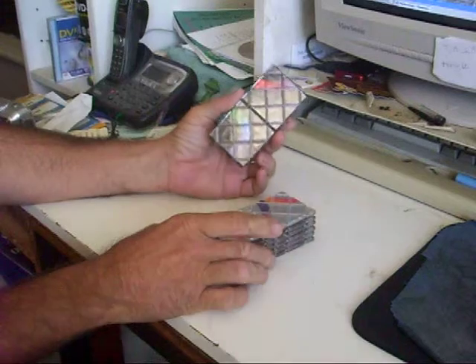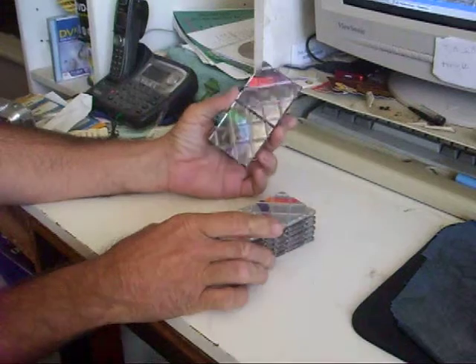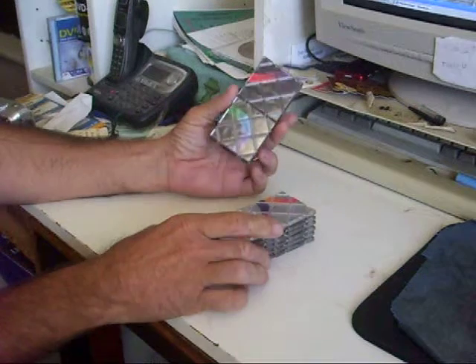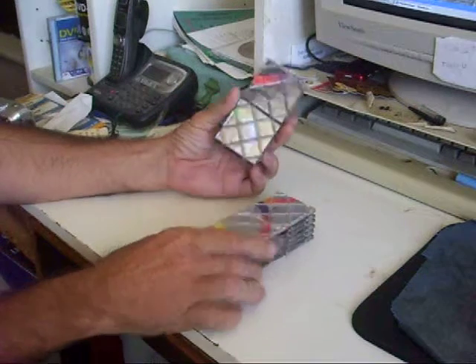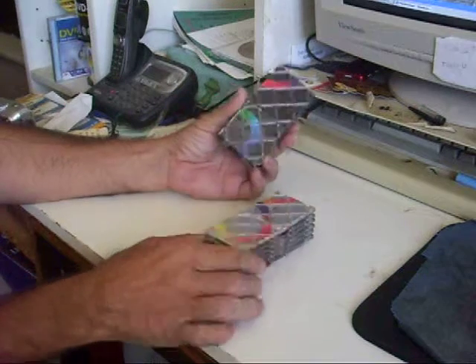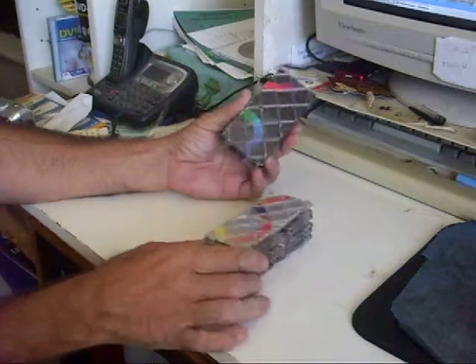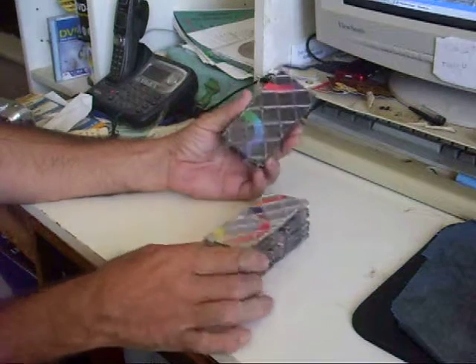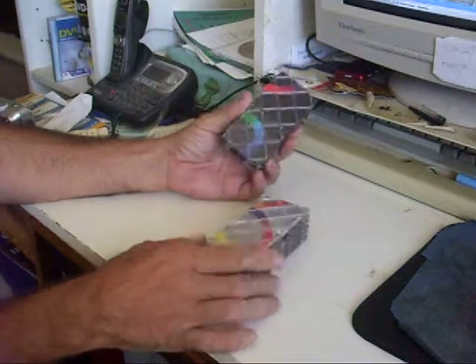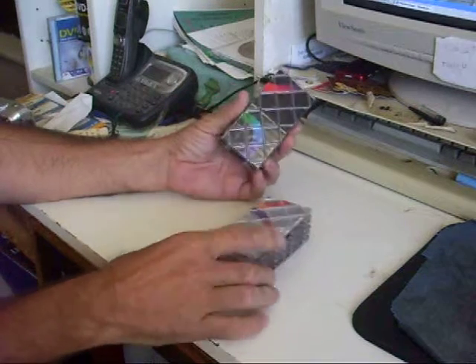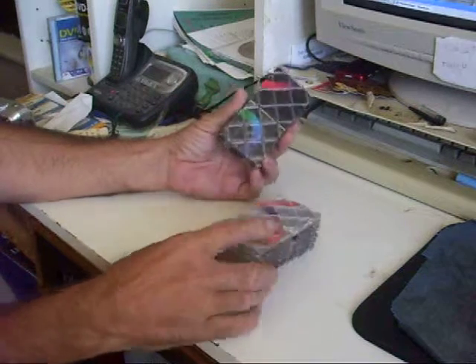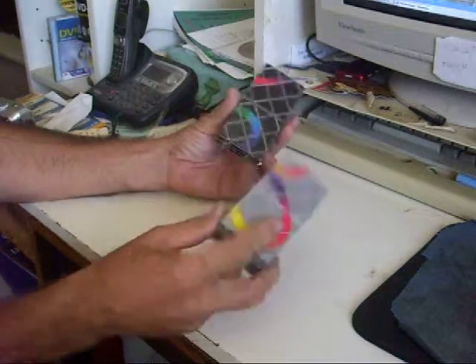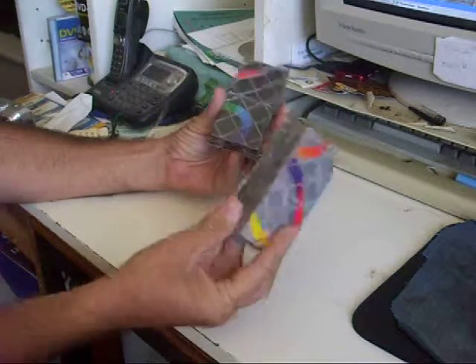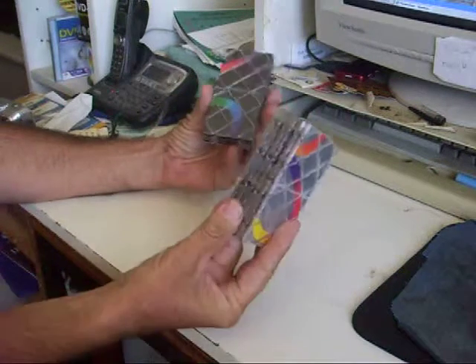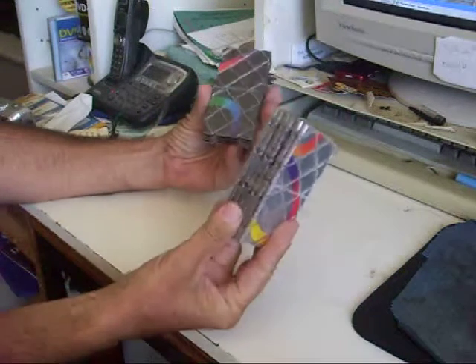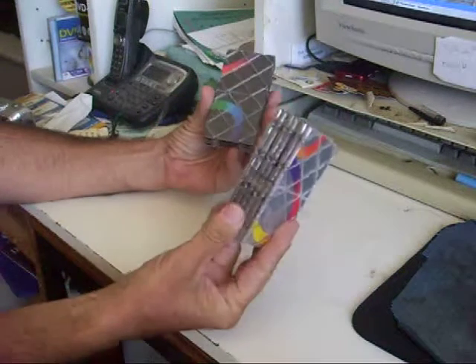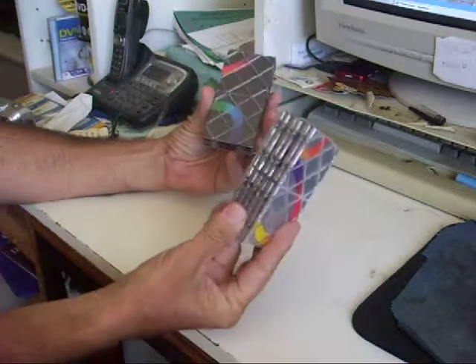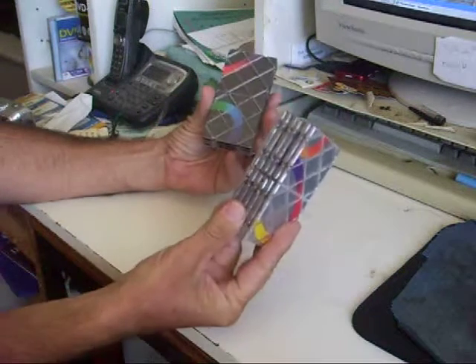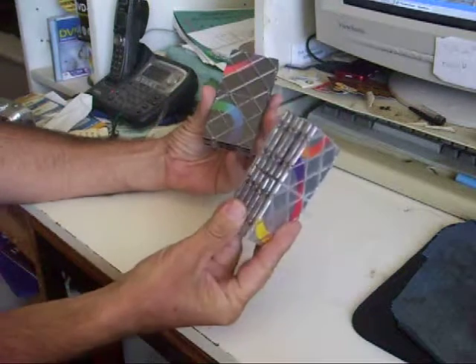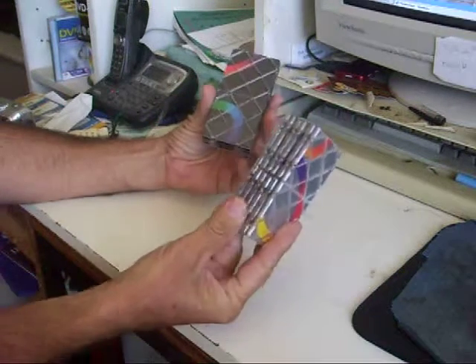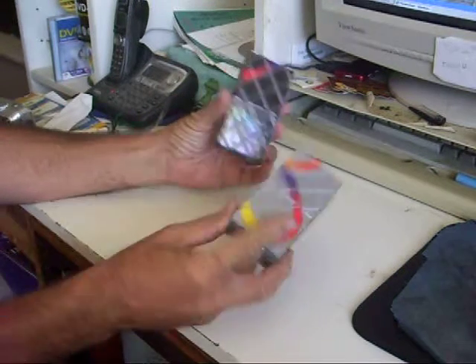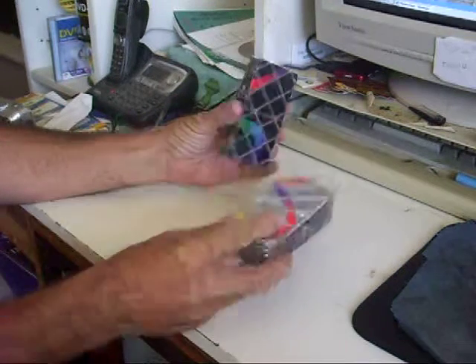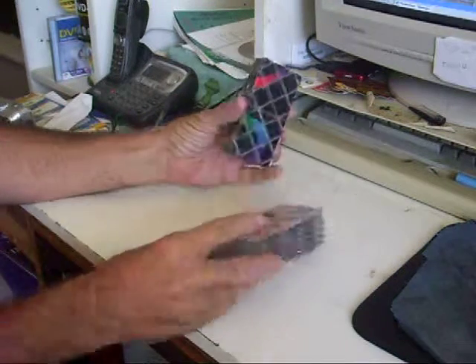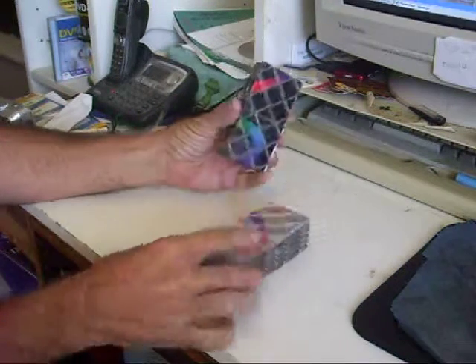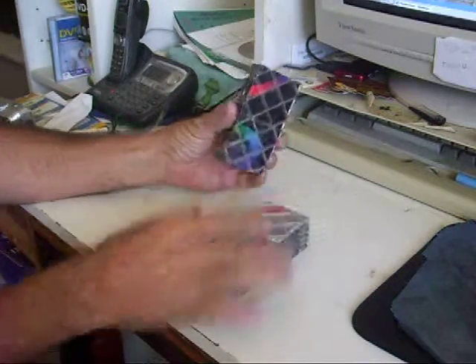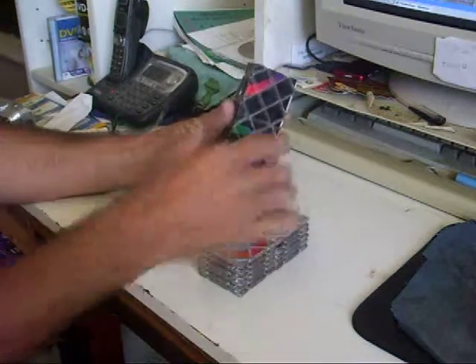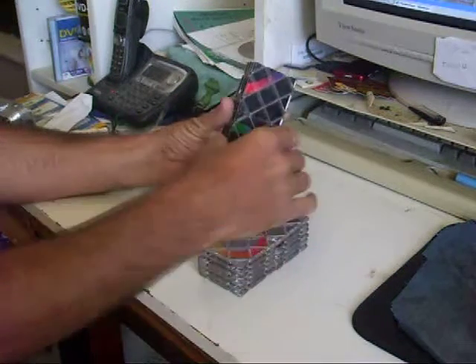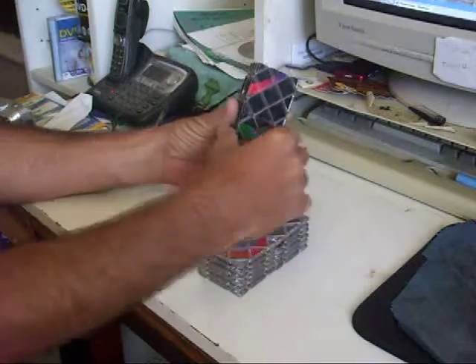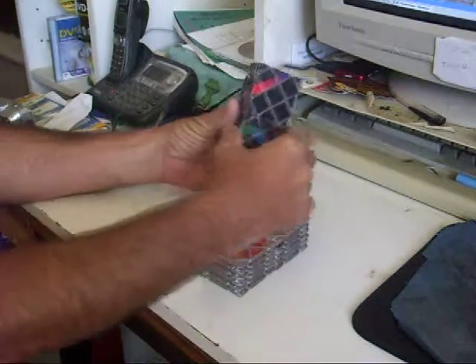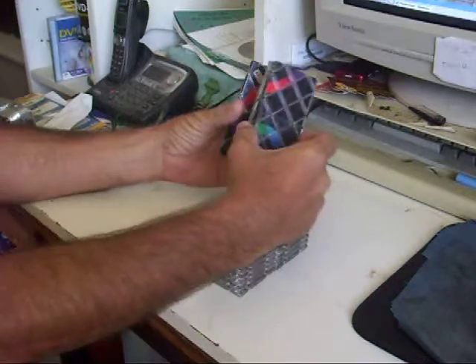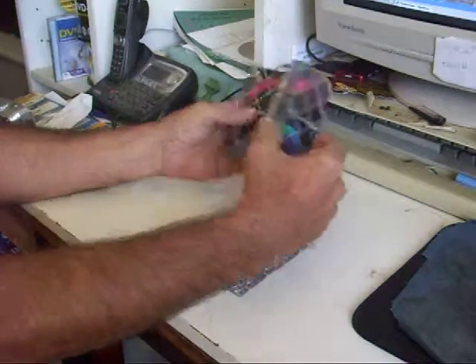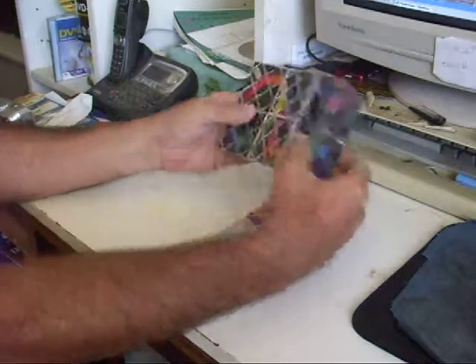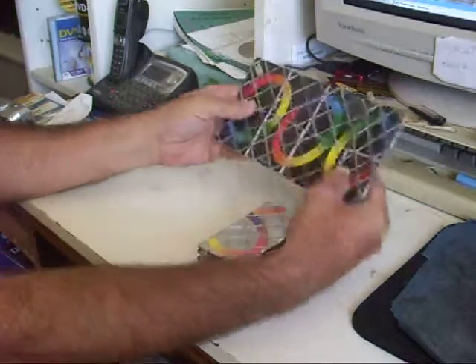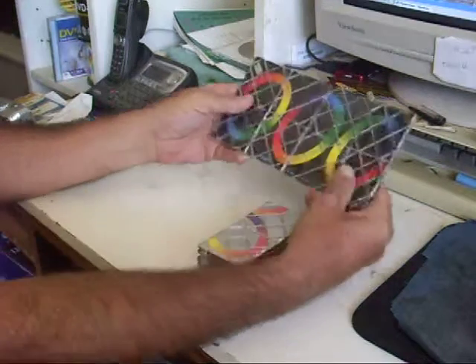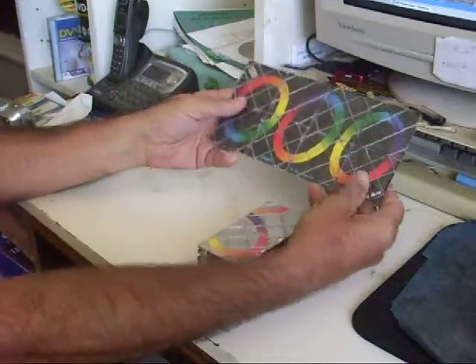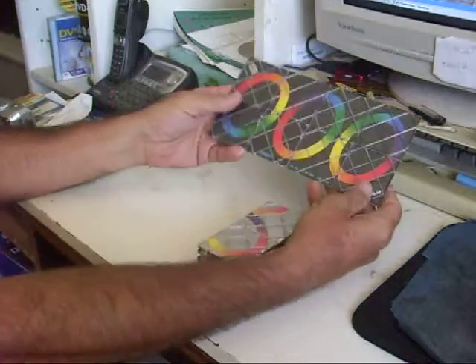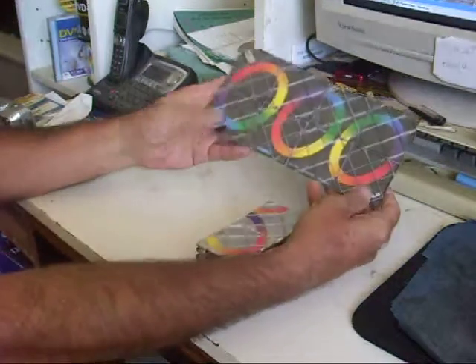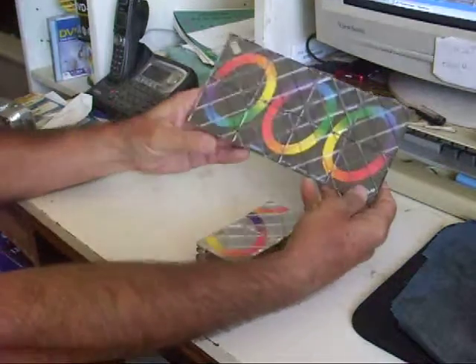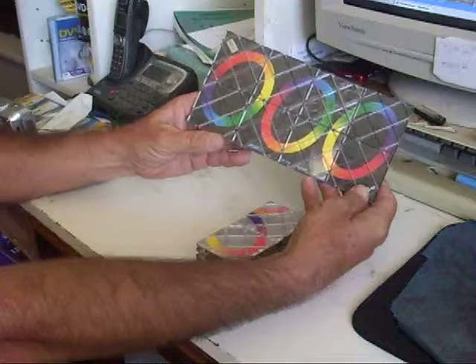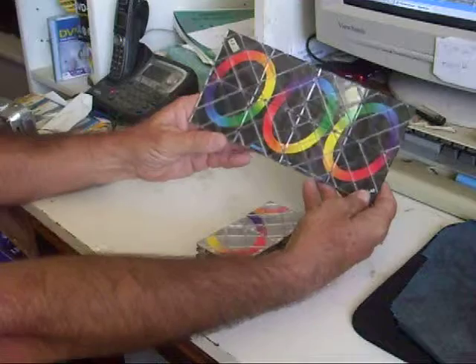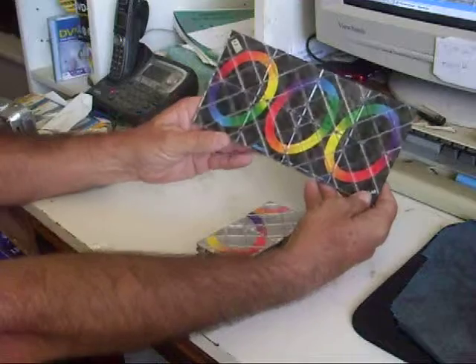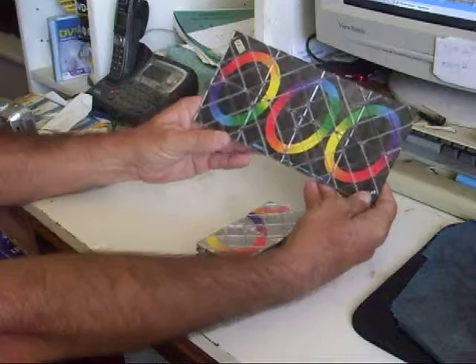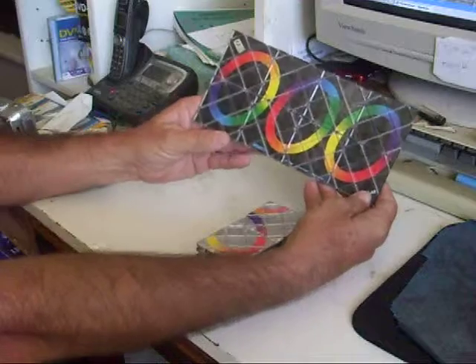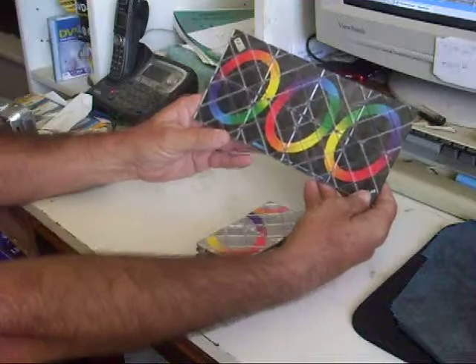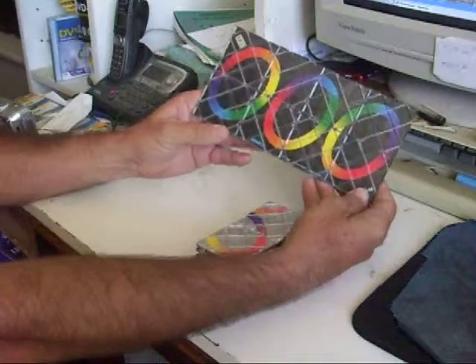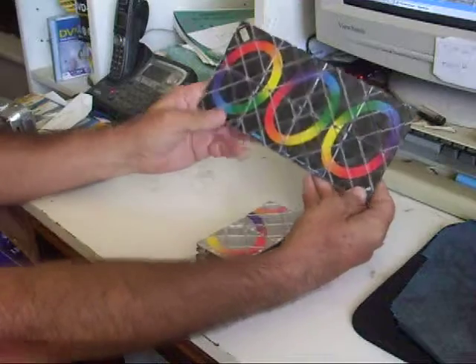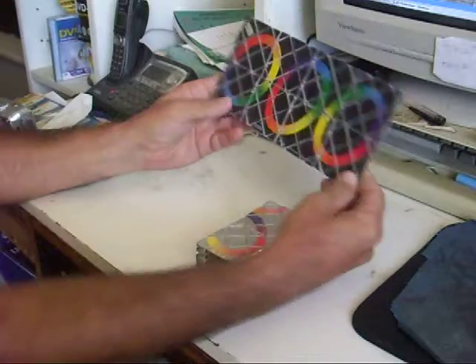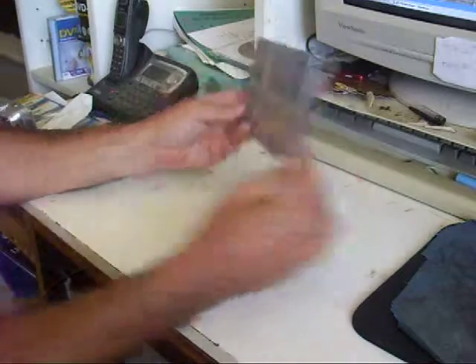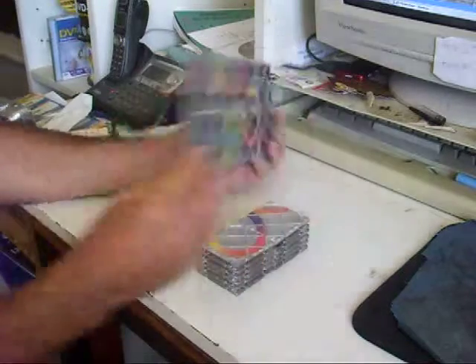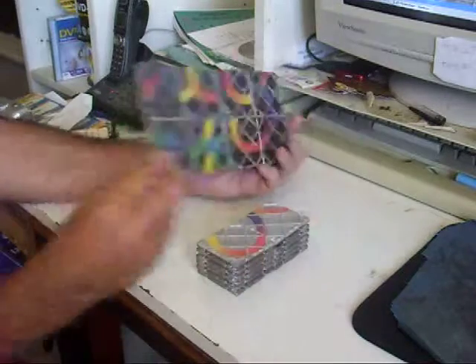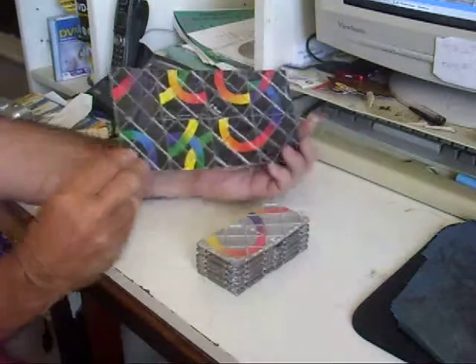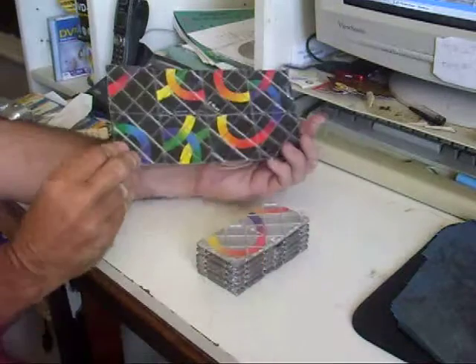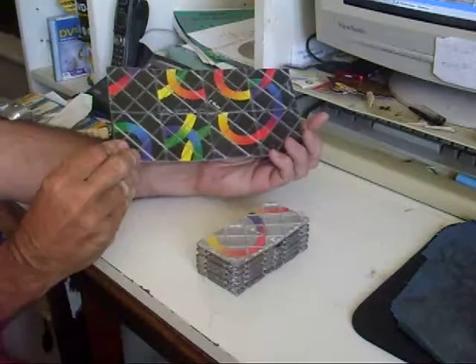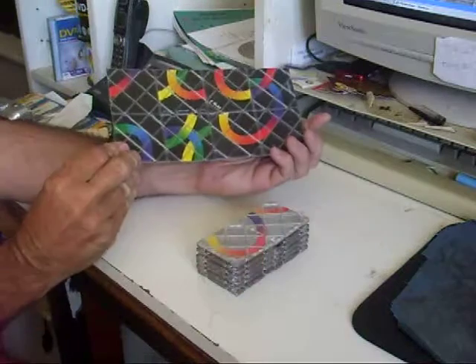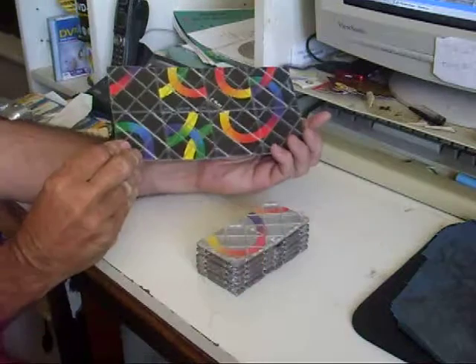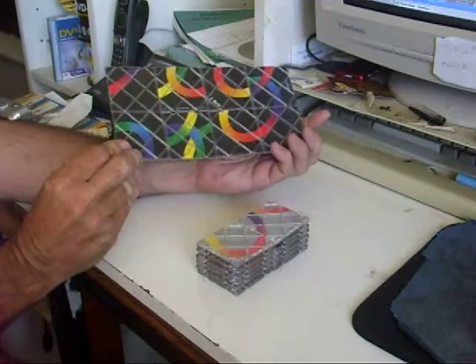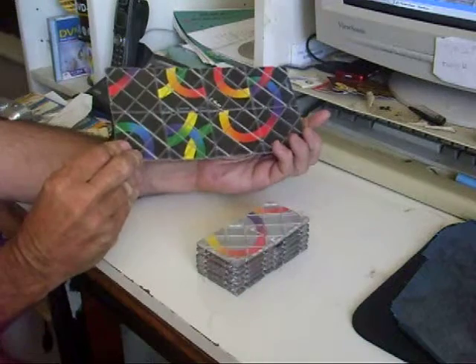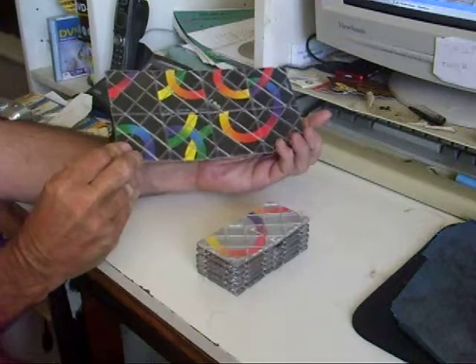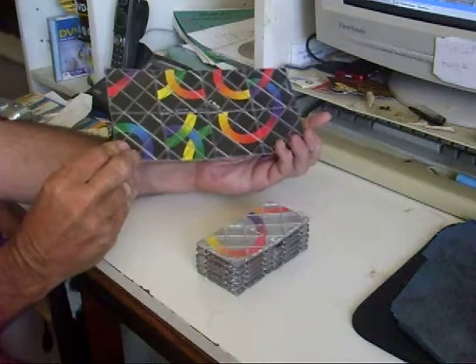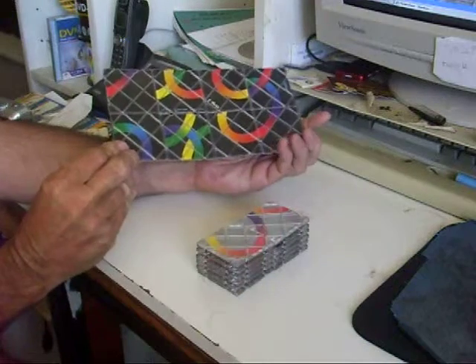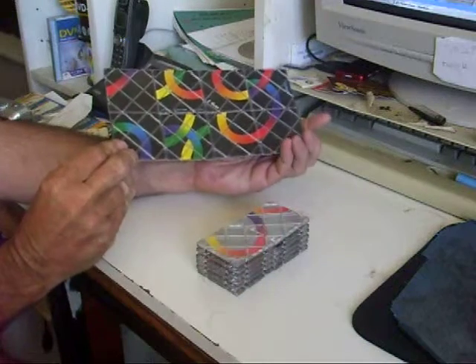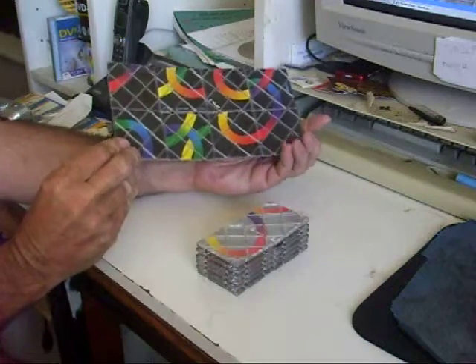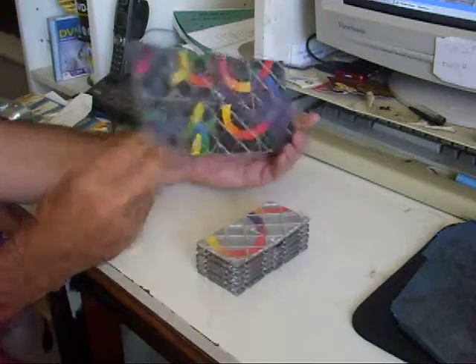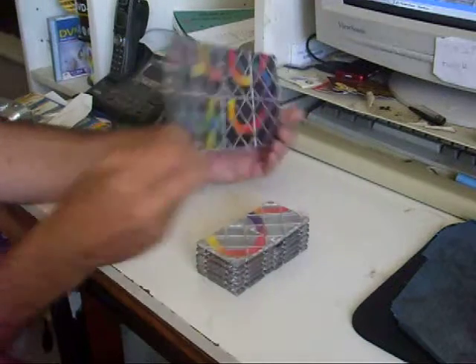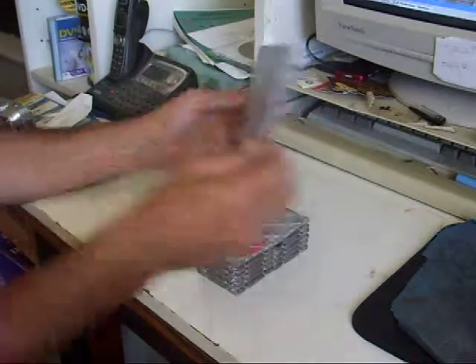Does anyone remember Rubik's puzzles? Well, that's the original series 1 — it's made up of 8 squares.